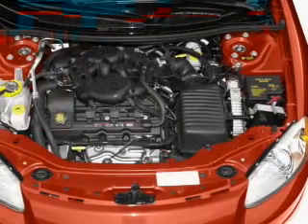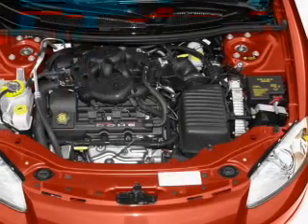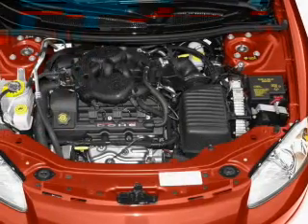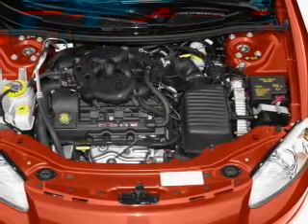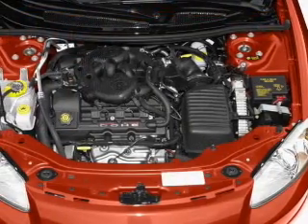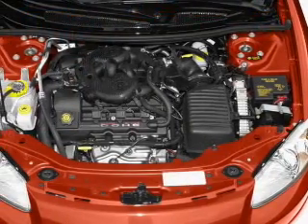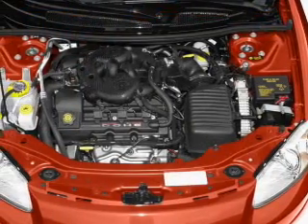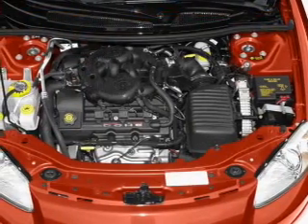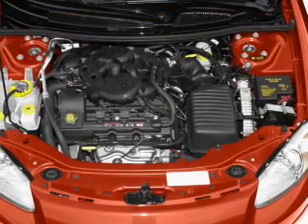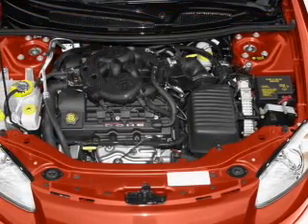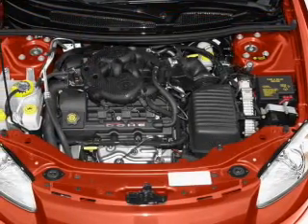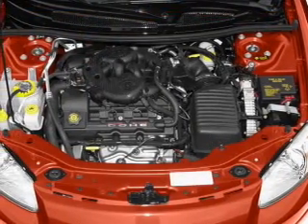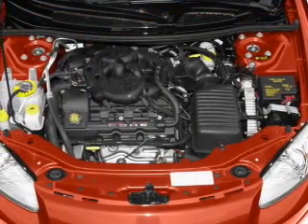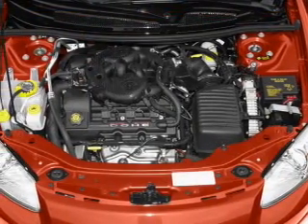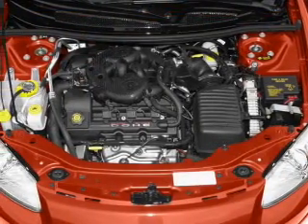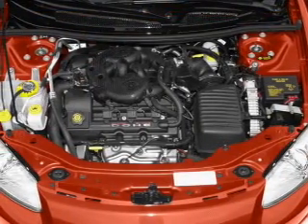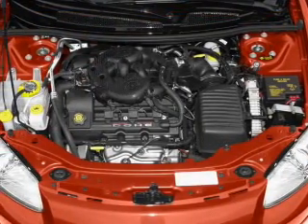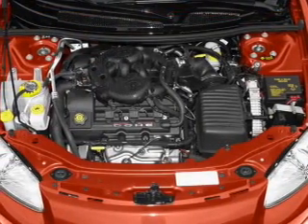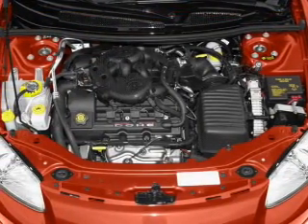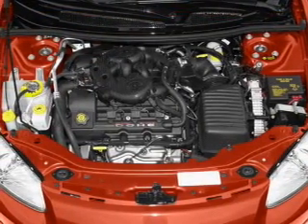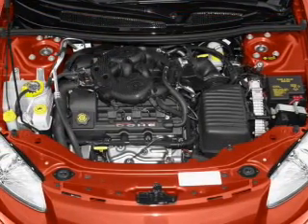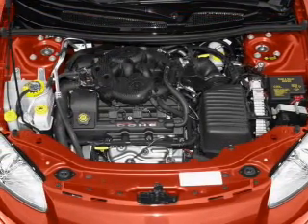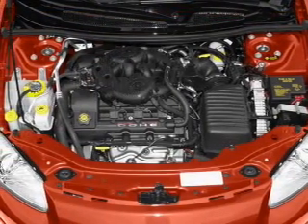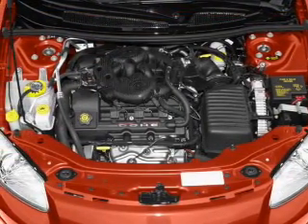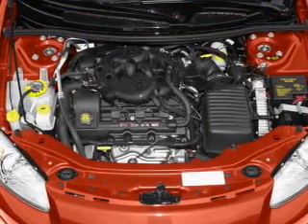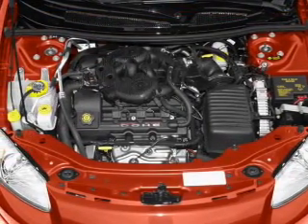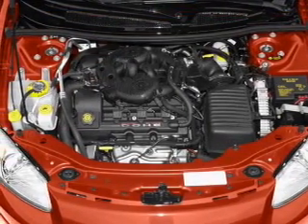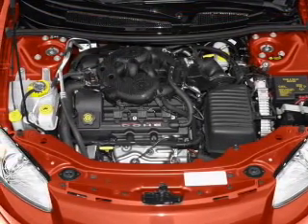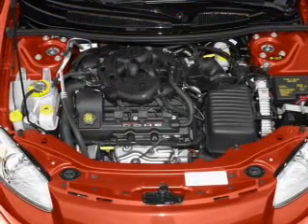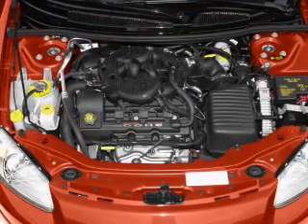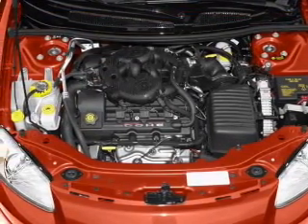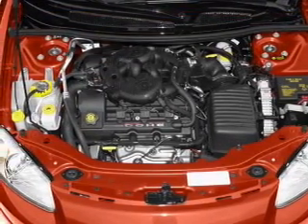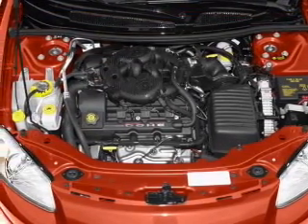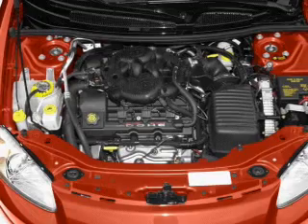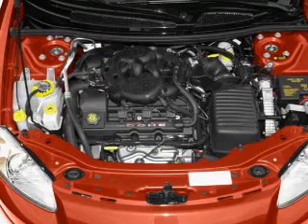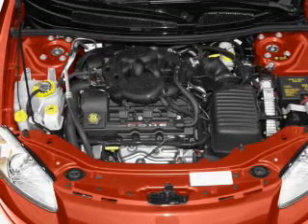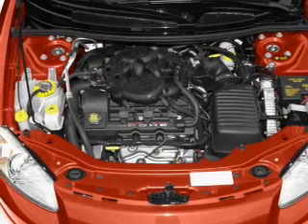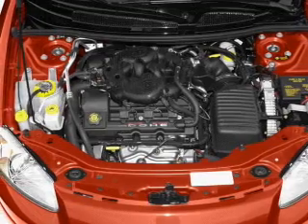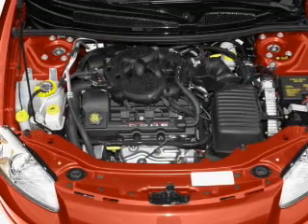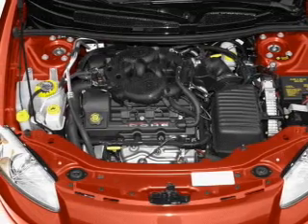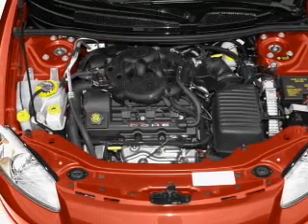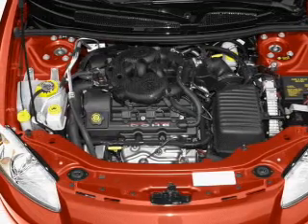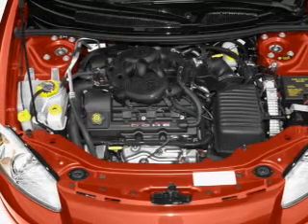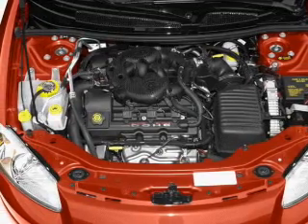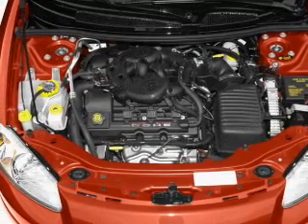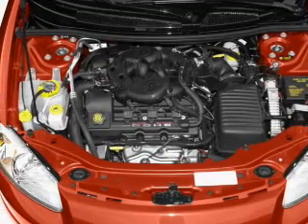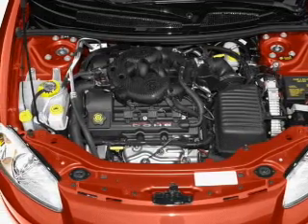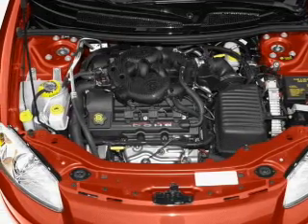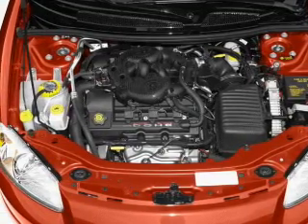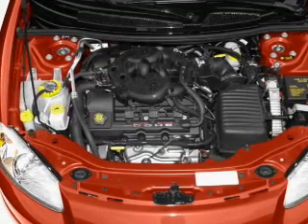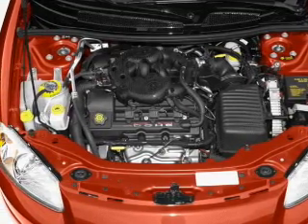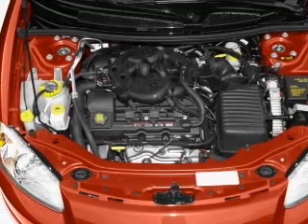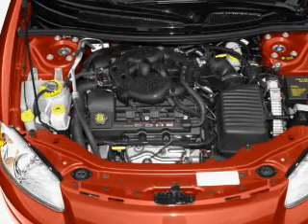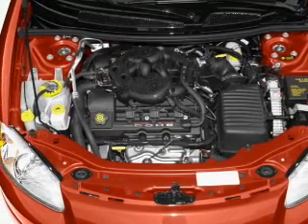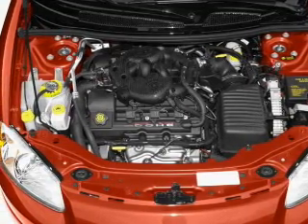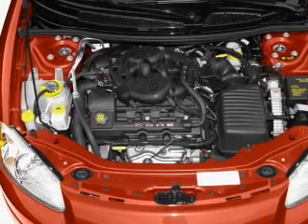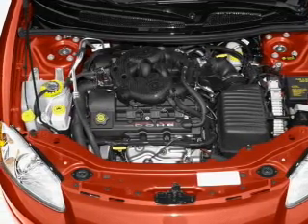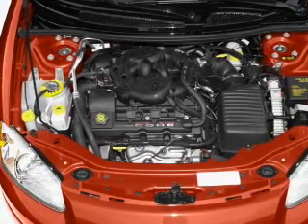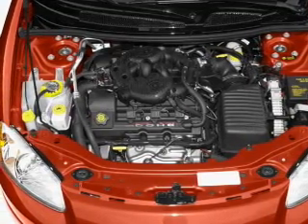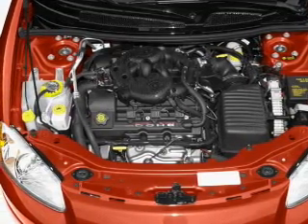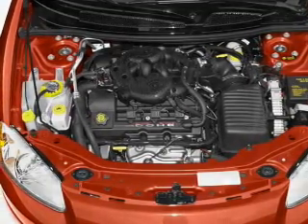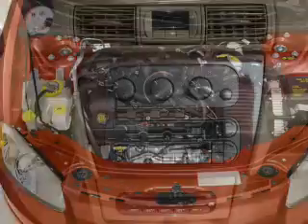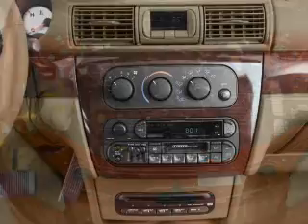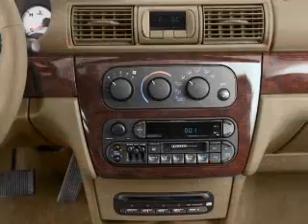Keyless entry, power door locks, power windows, an AM FM stereo, power mirrors, an alarm system, power steering.